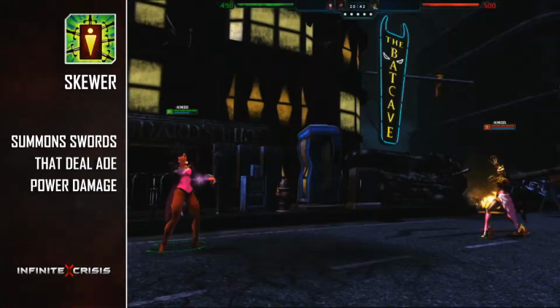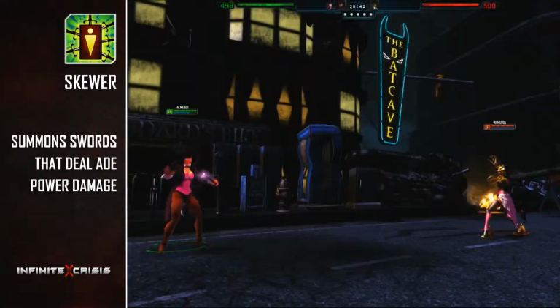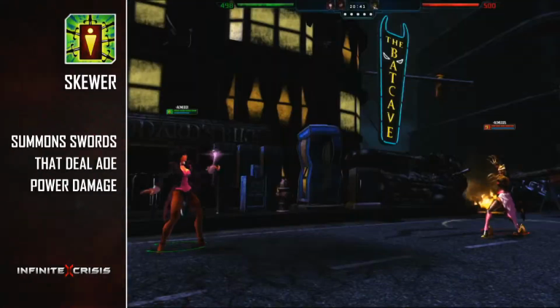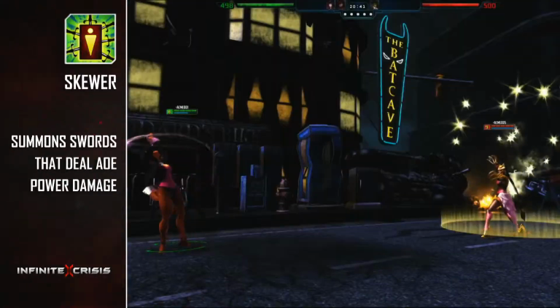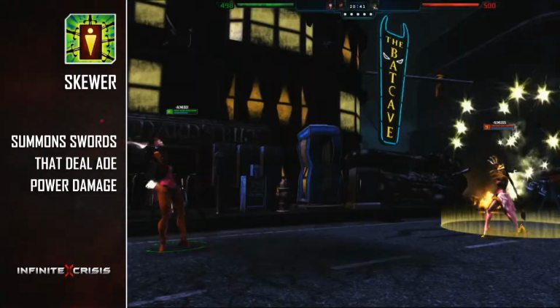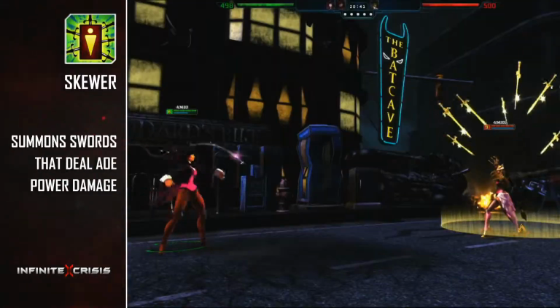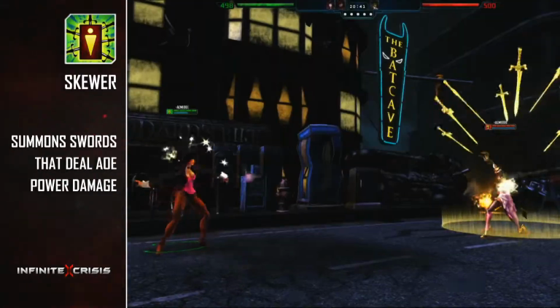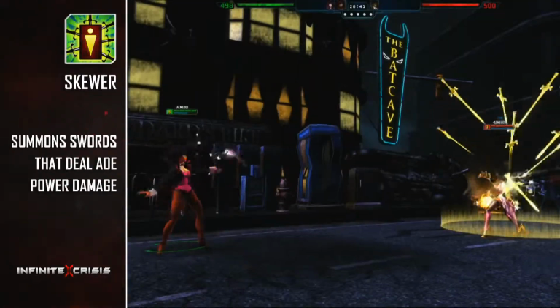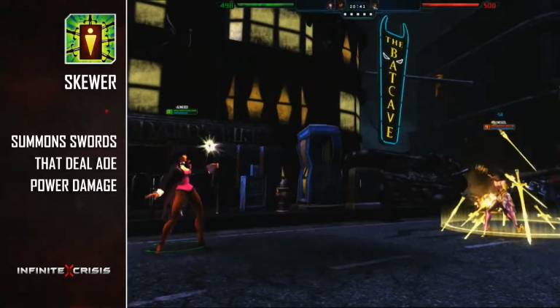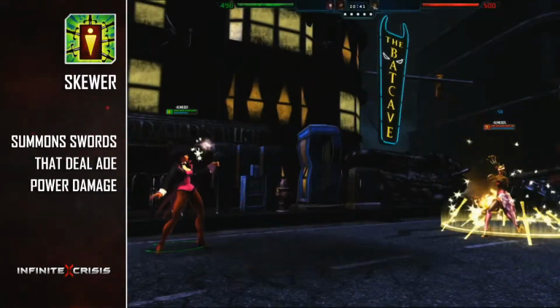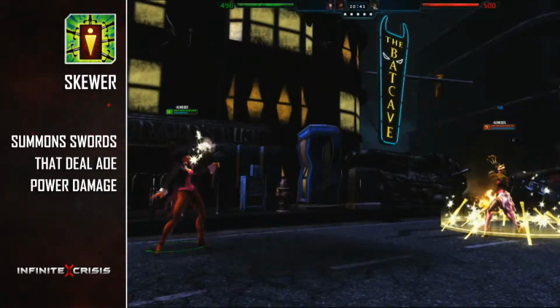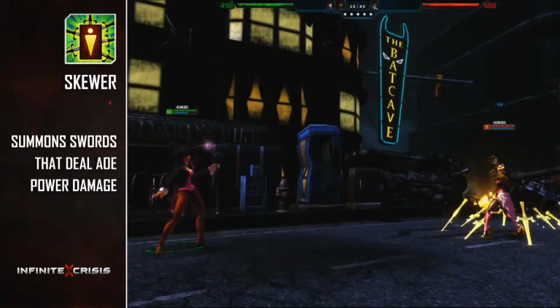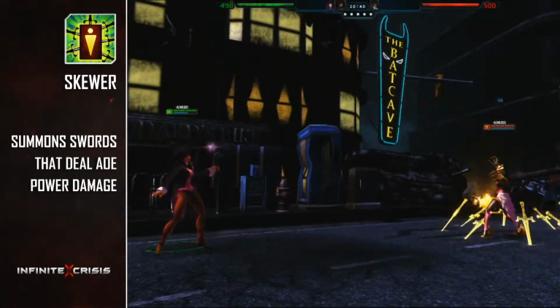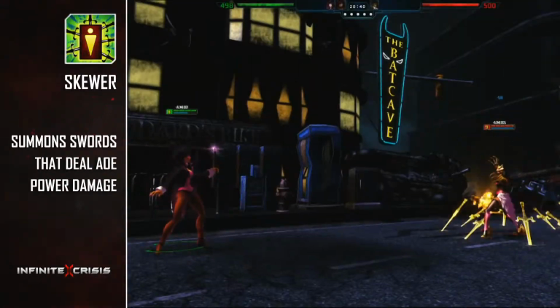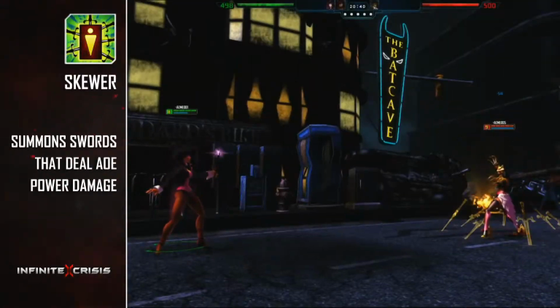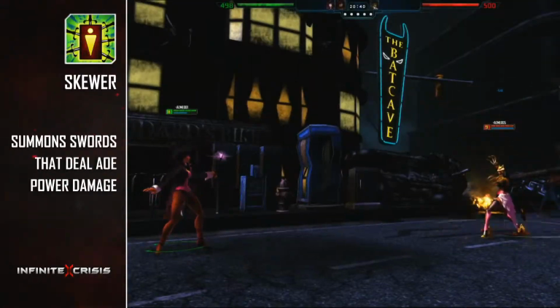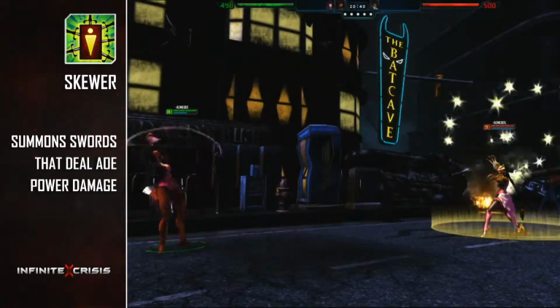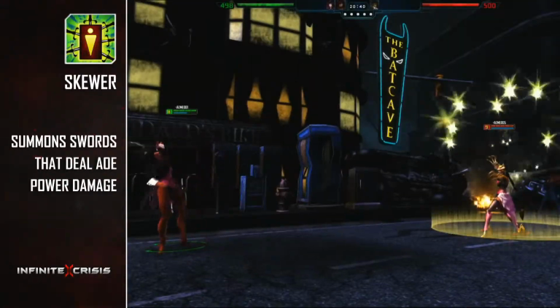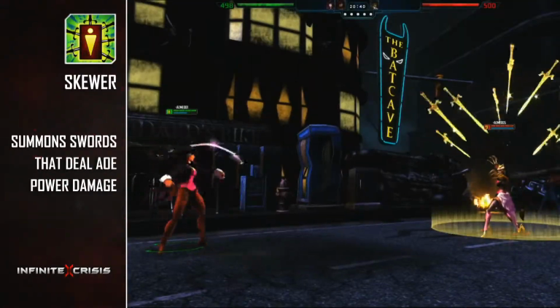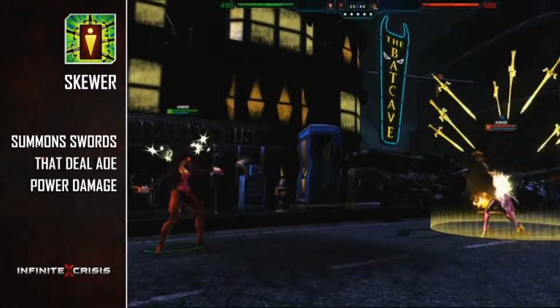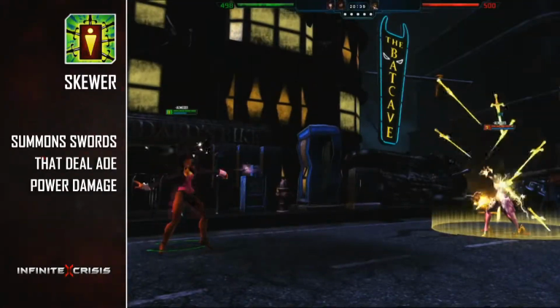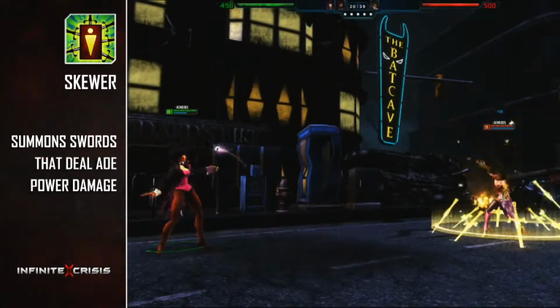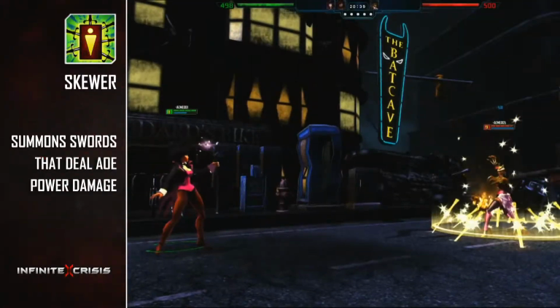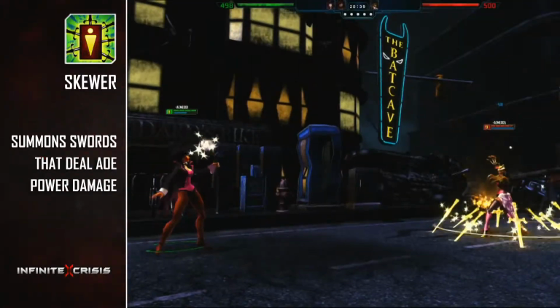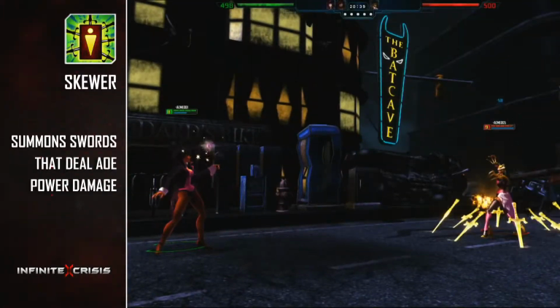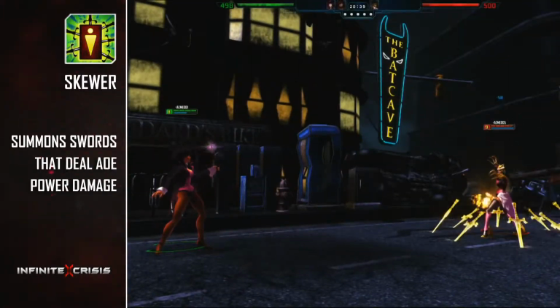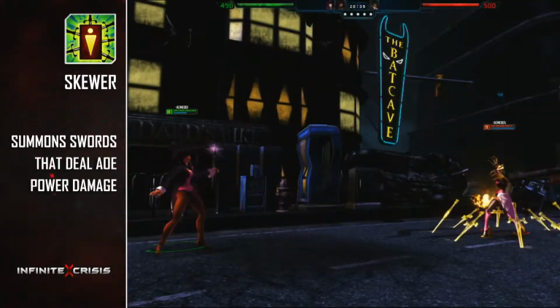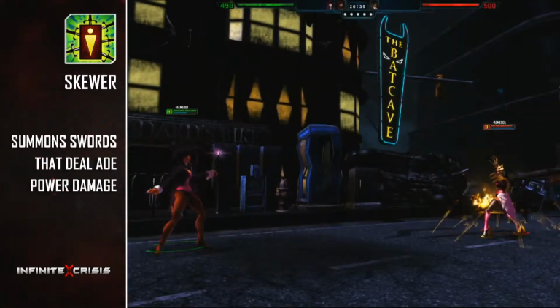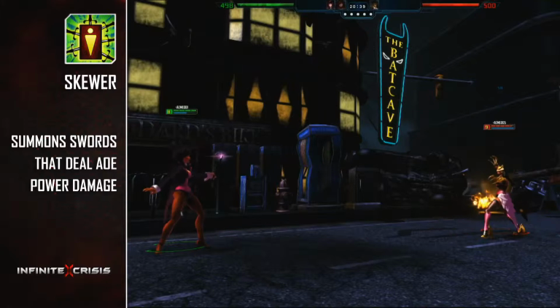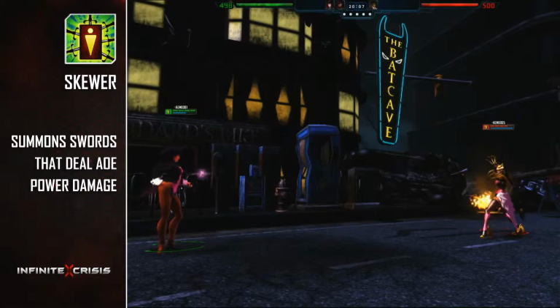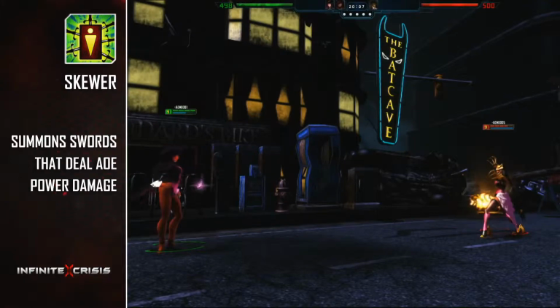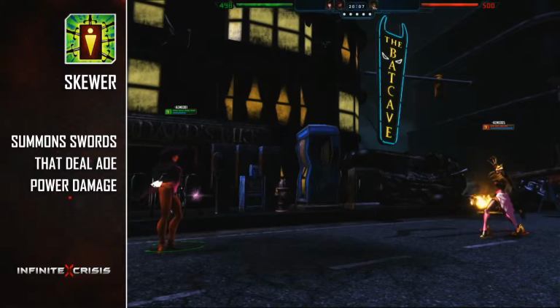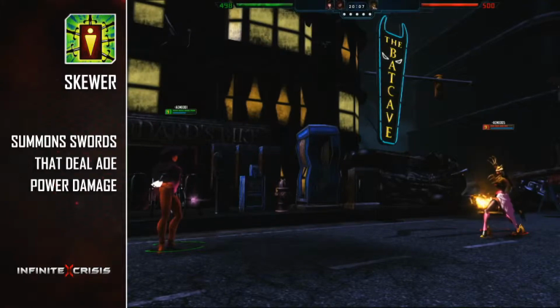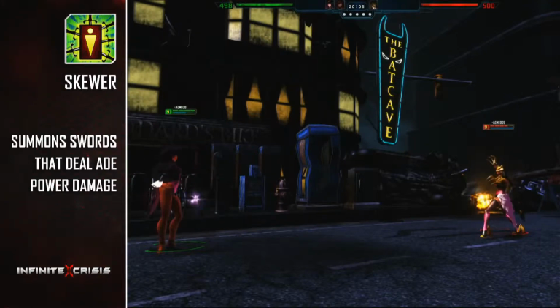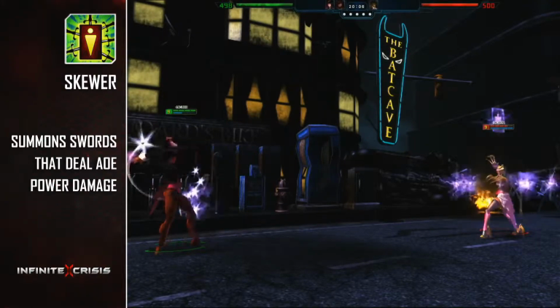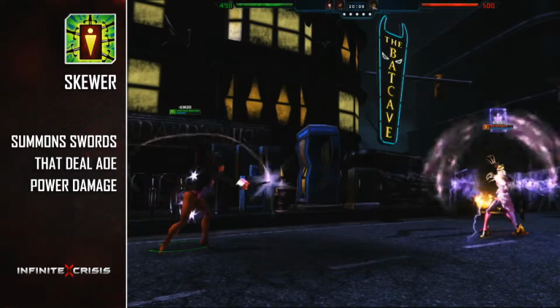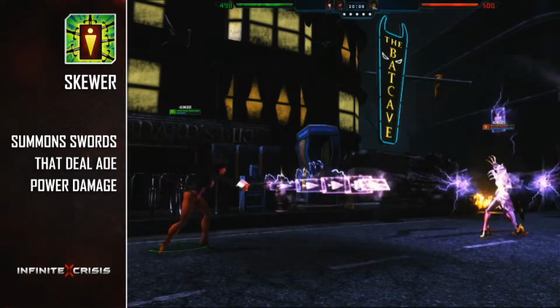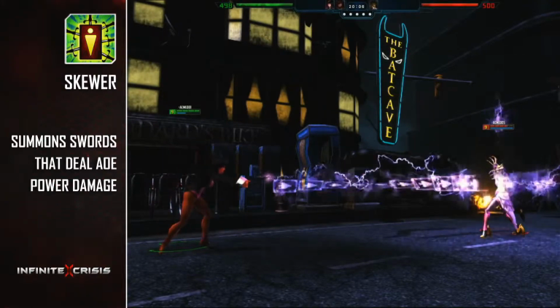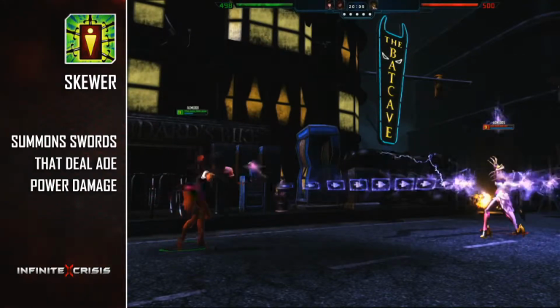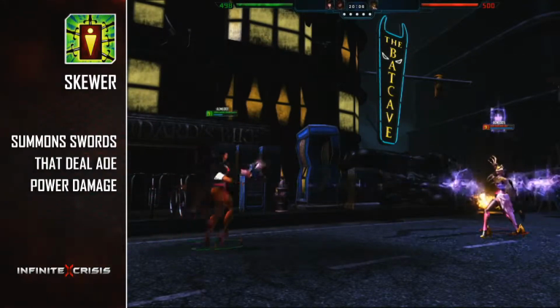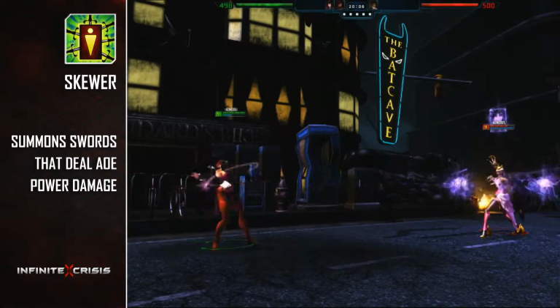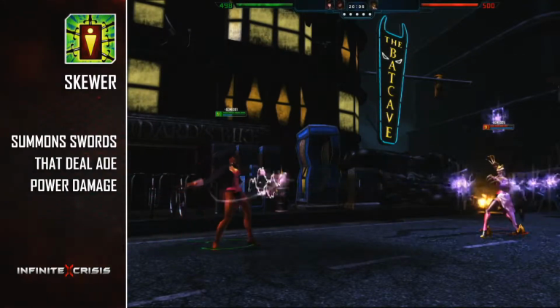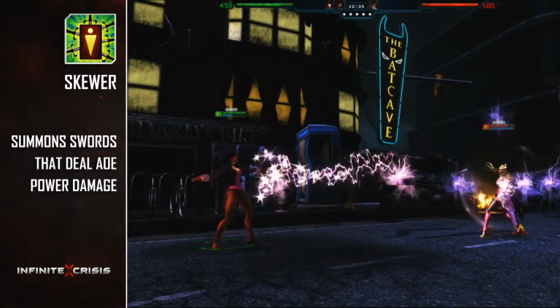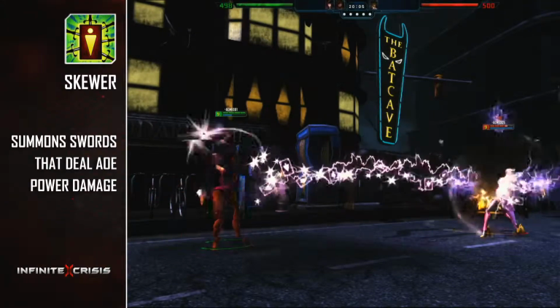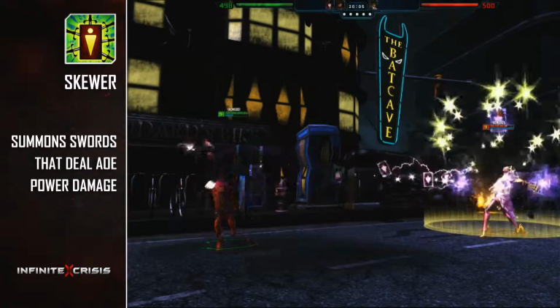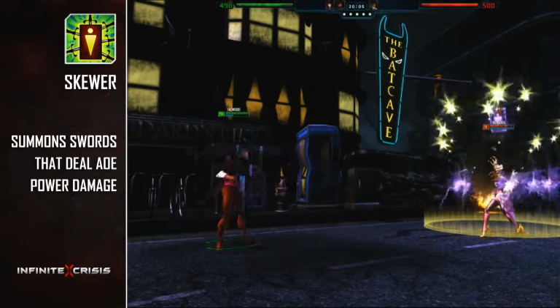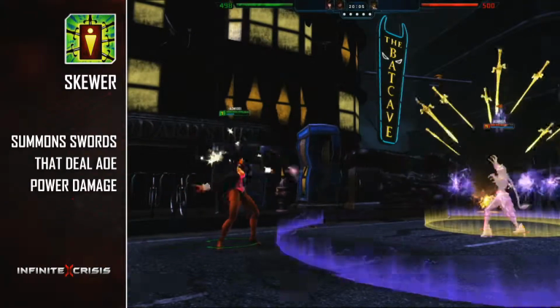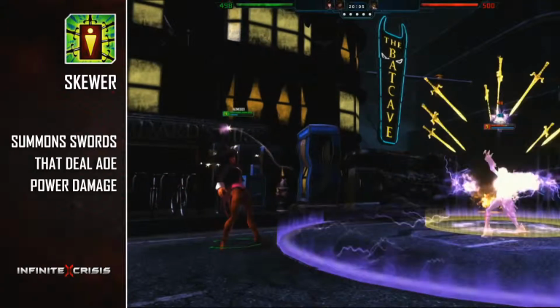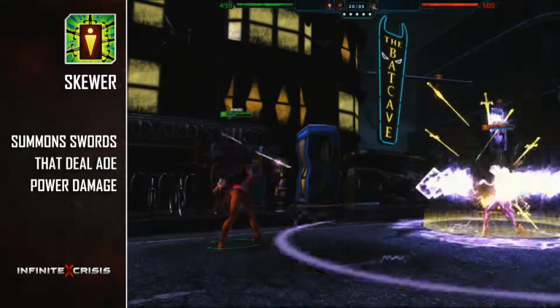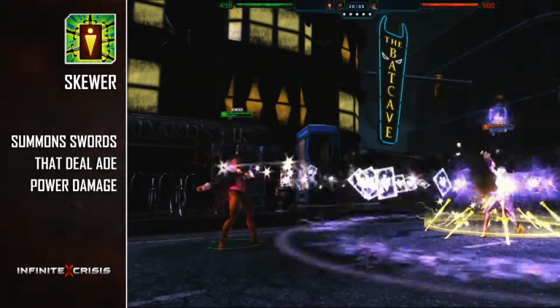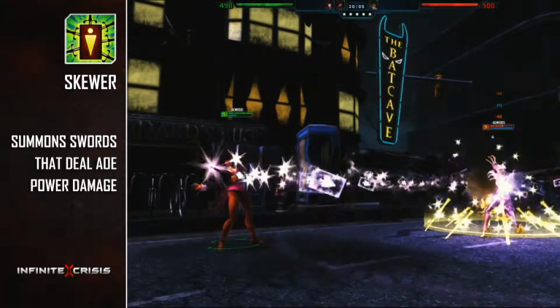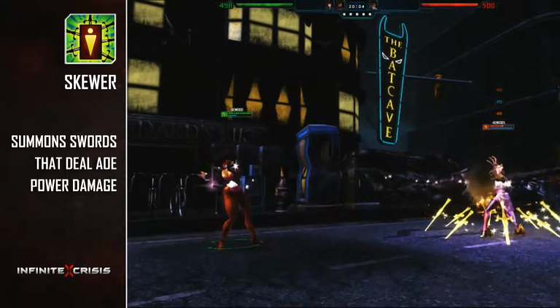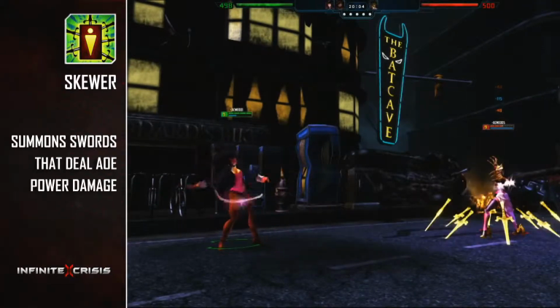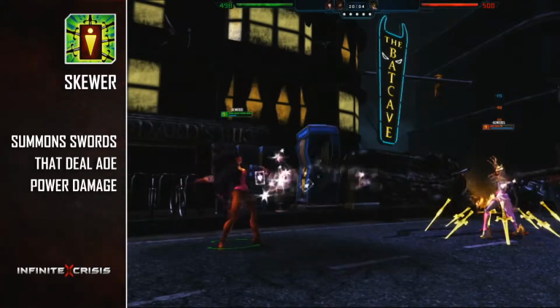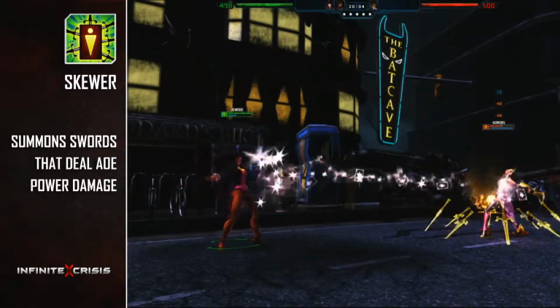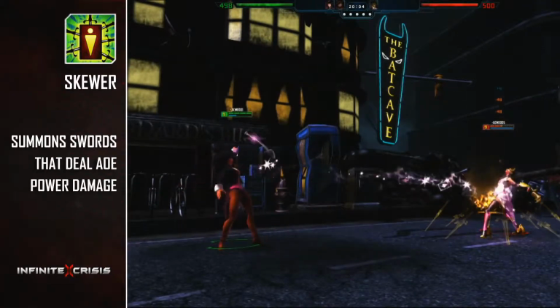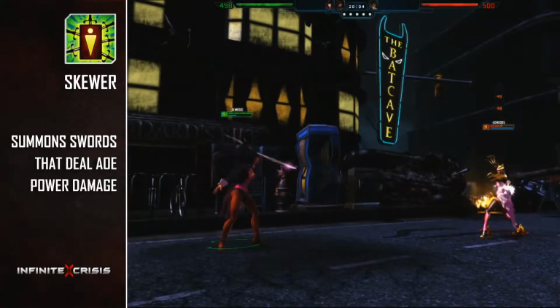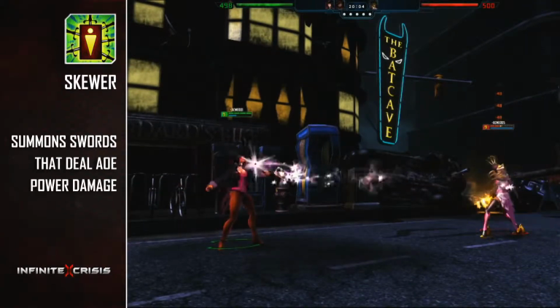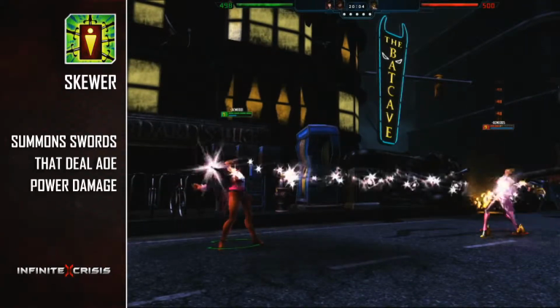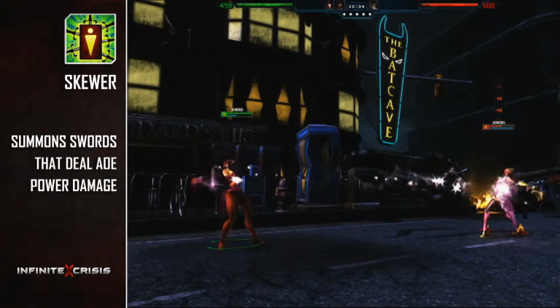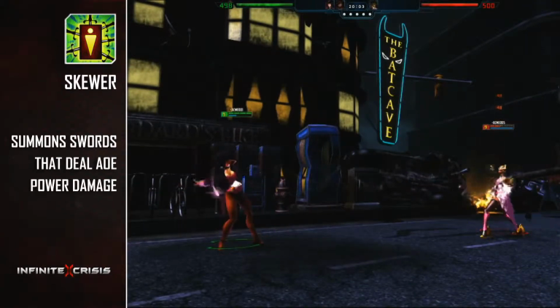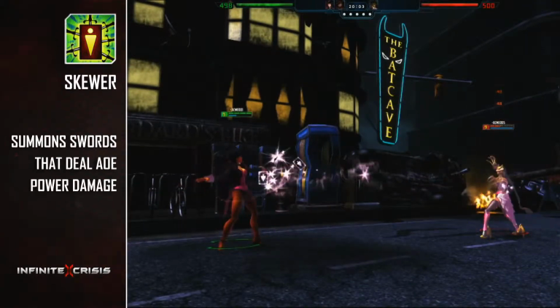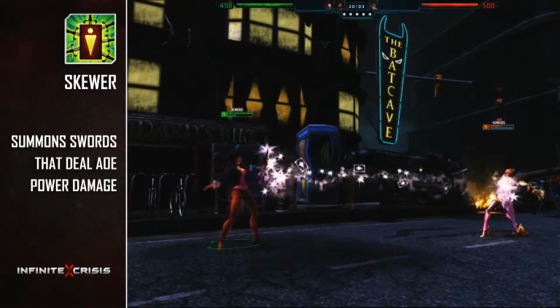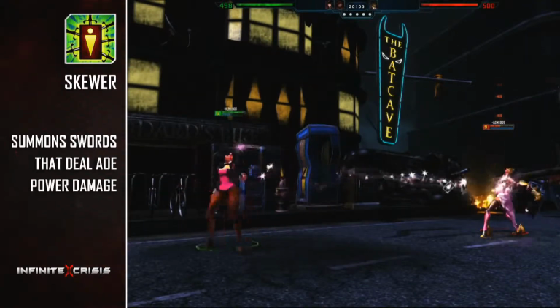Skewer summons swords that damage enemies in an area. If an enemy marked with Punish takes damage from Skewer, it will instantly detonate Punish.